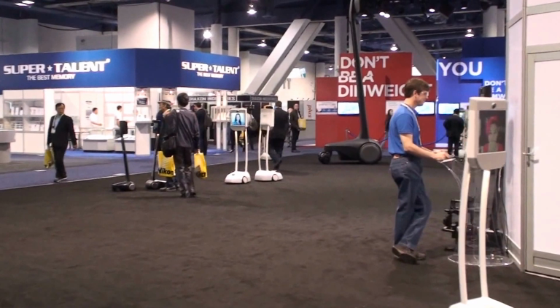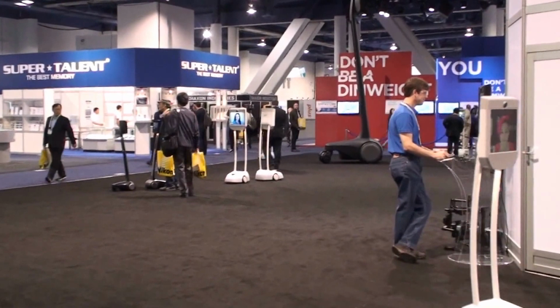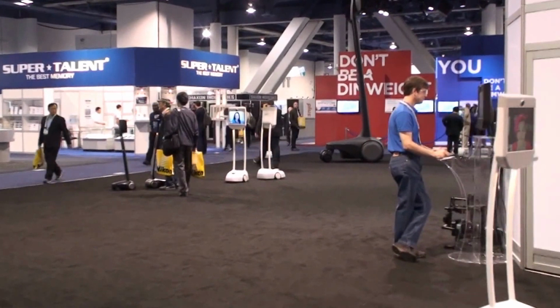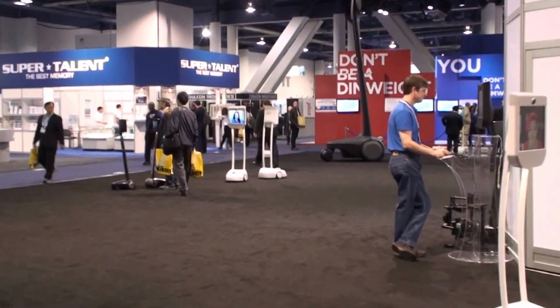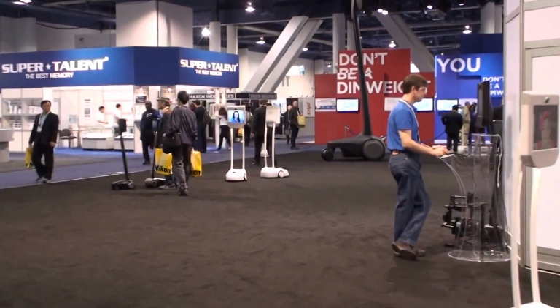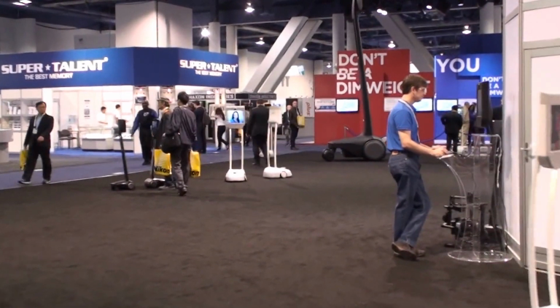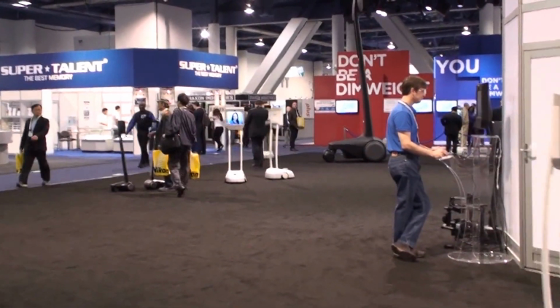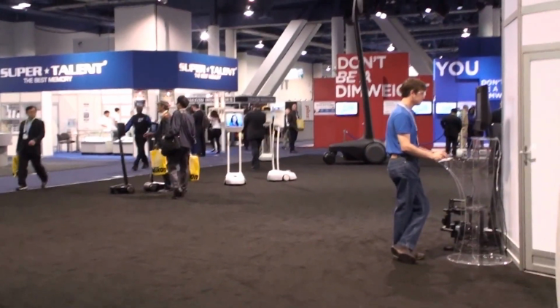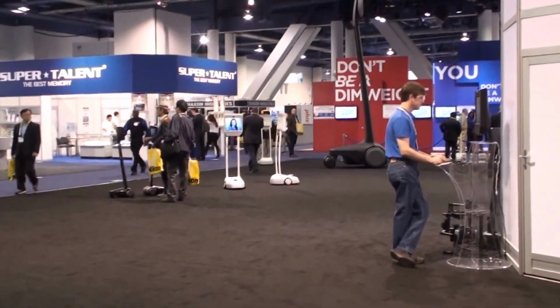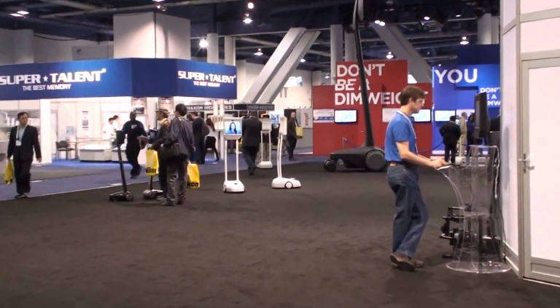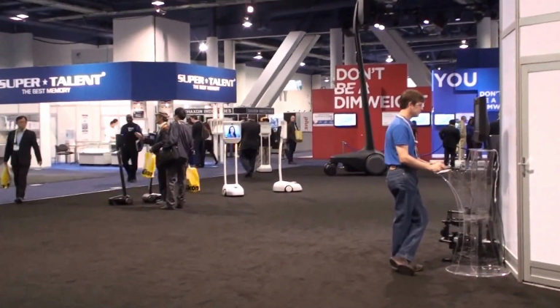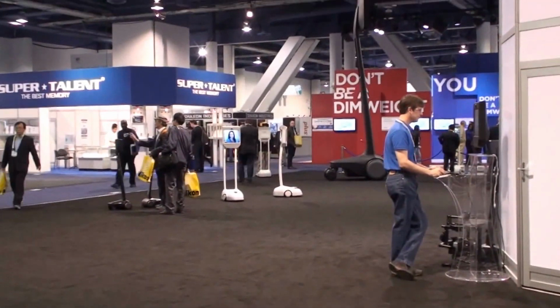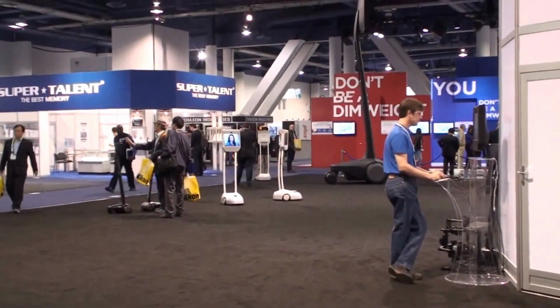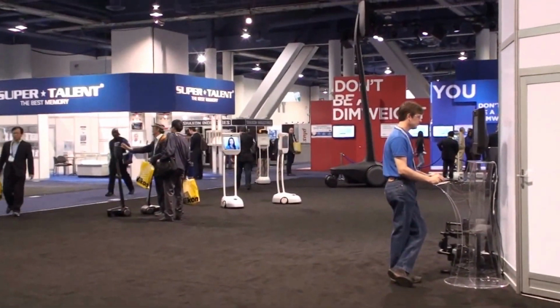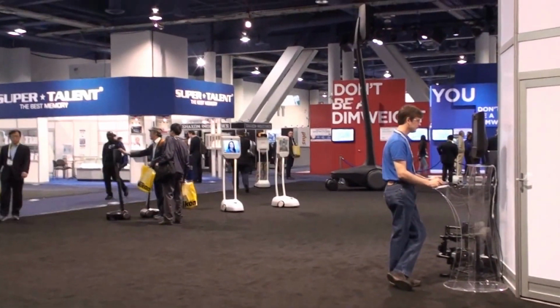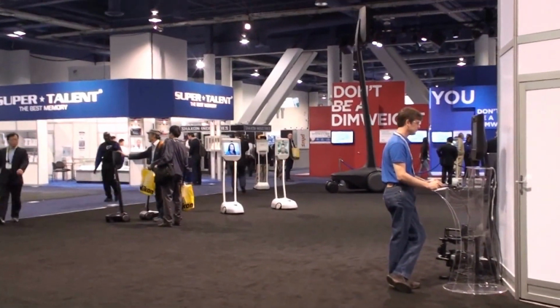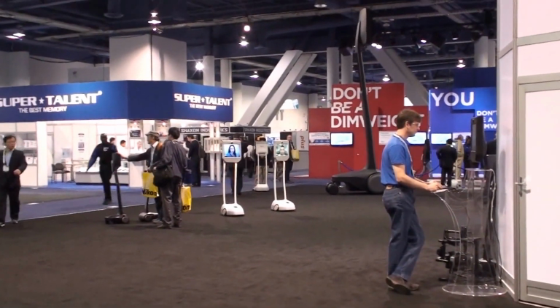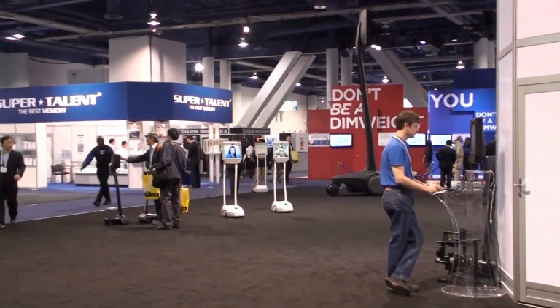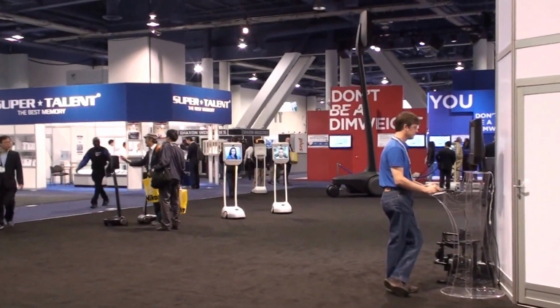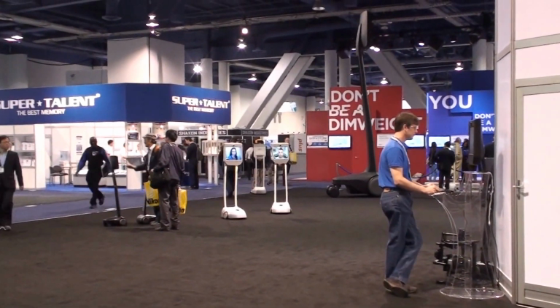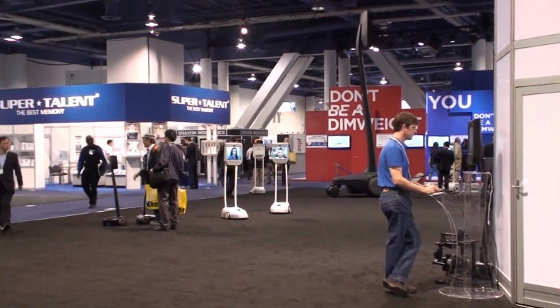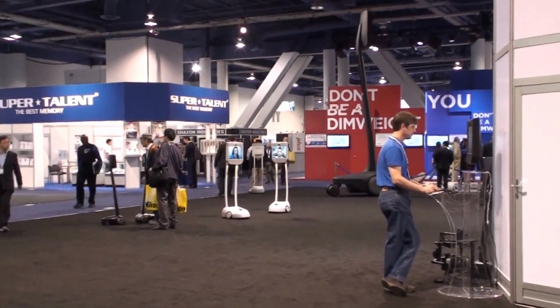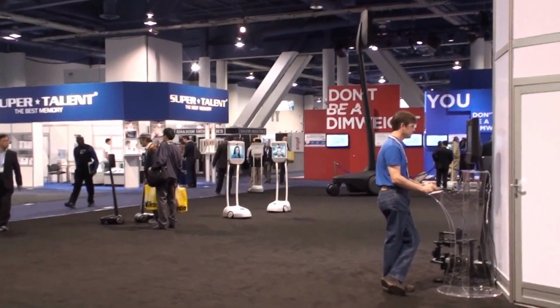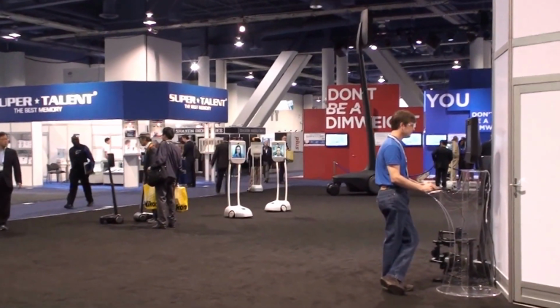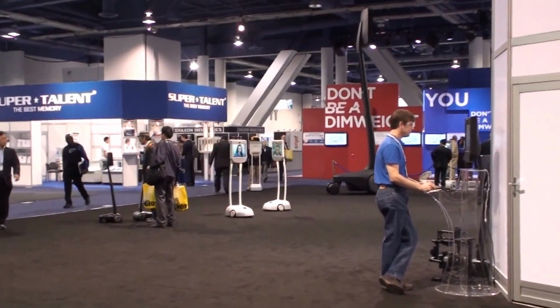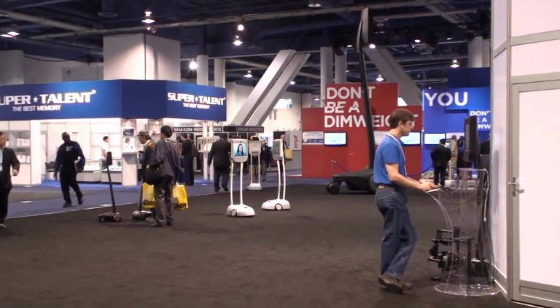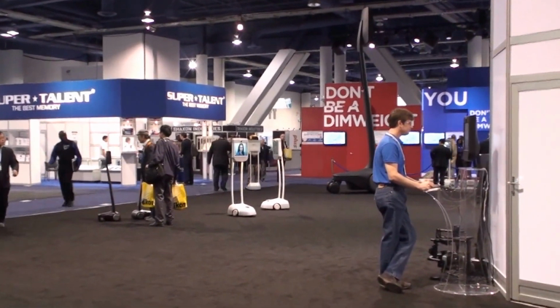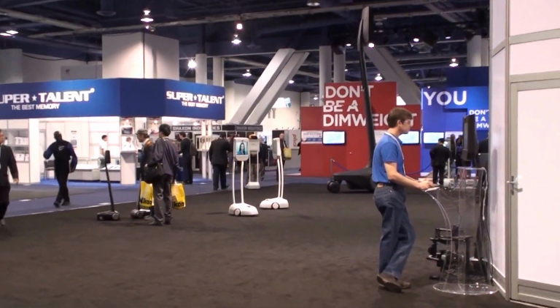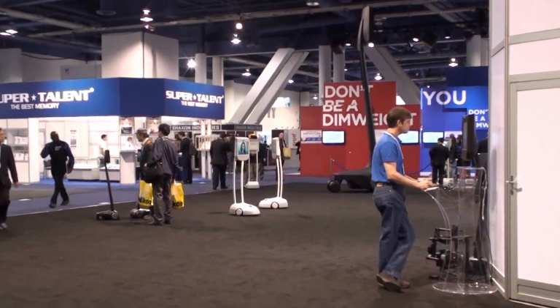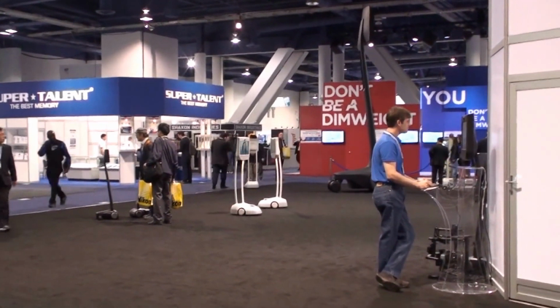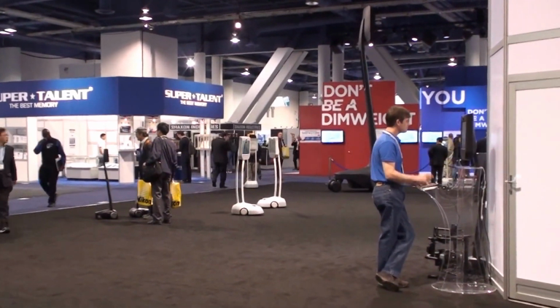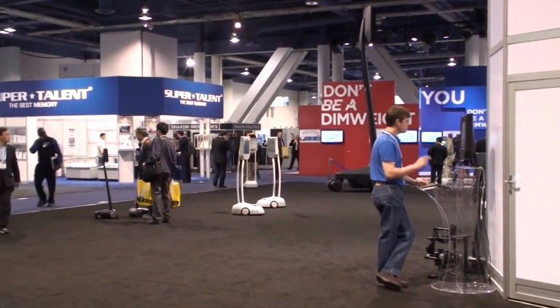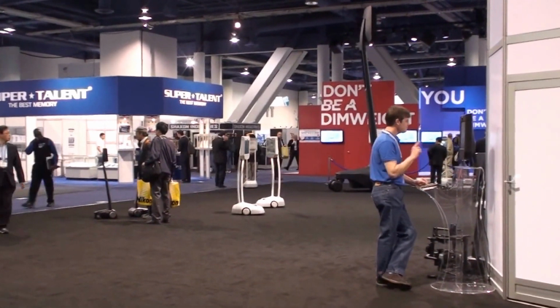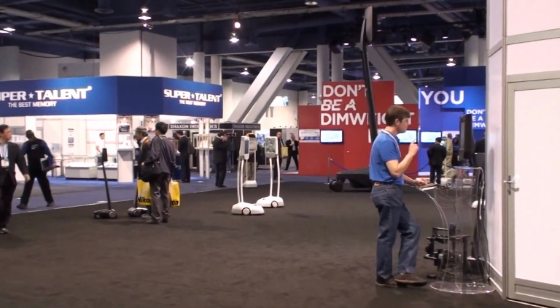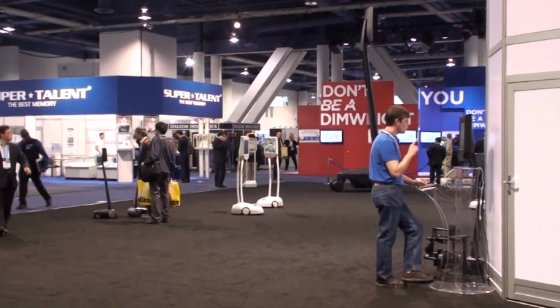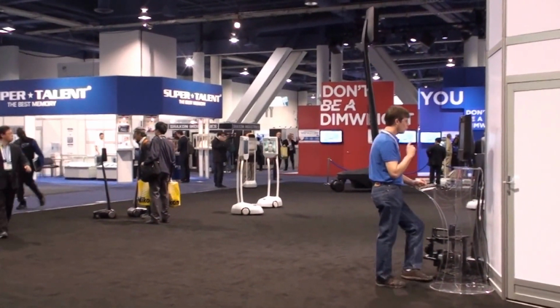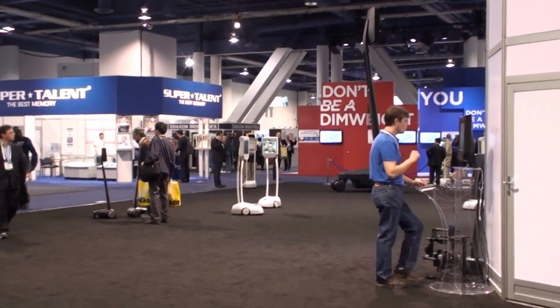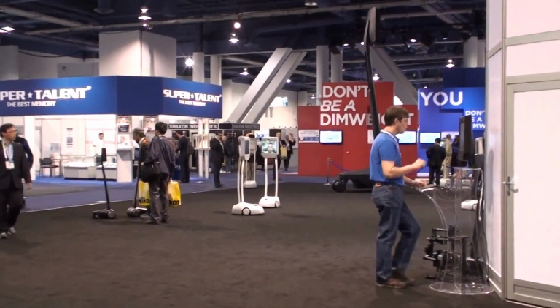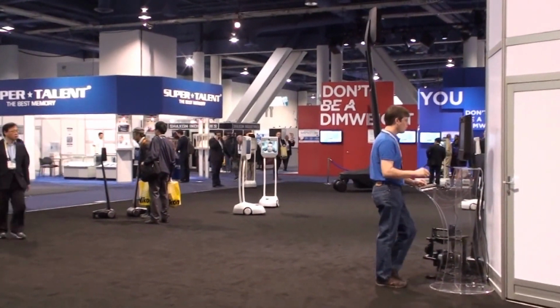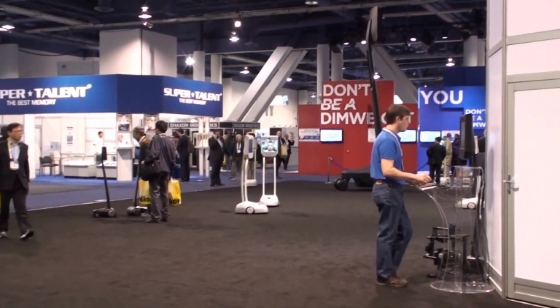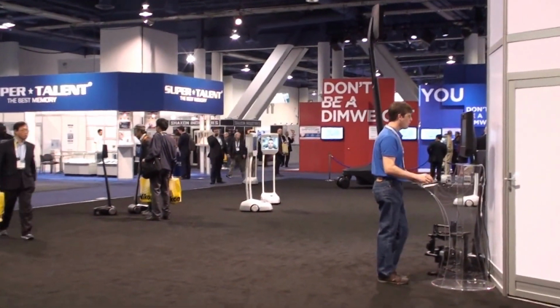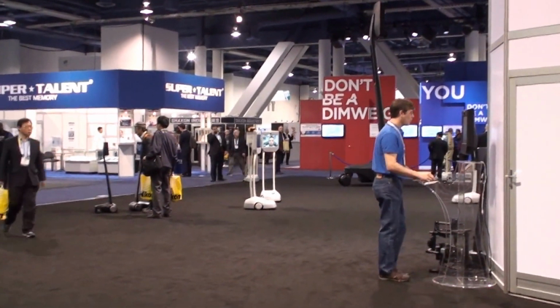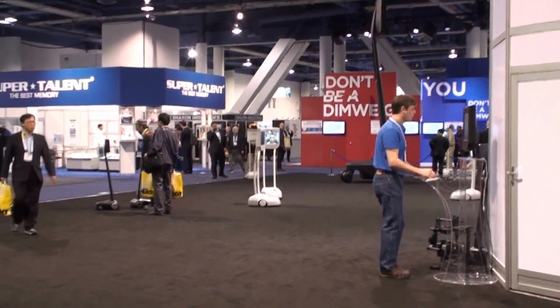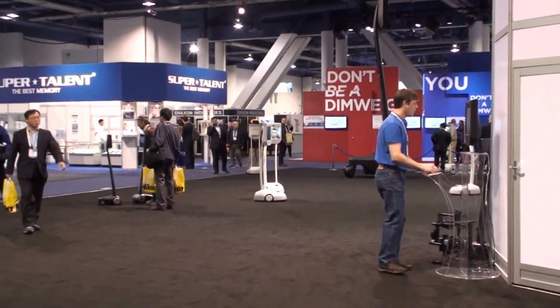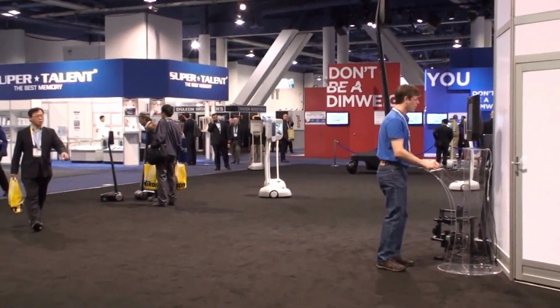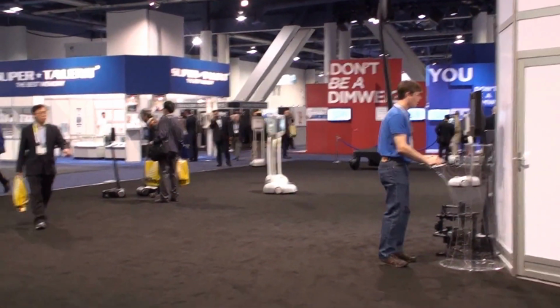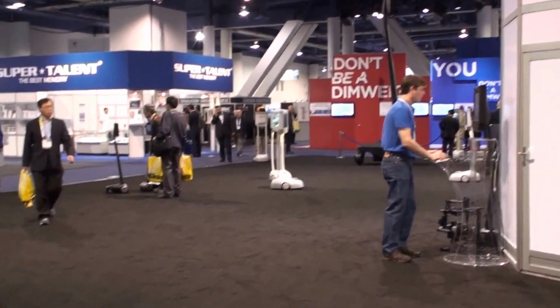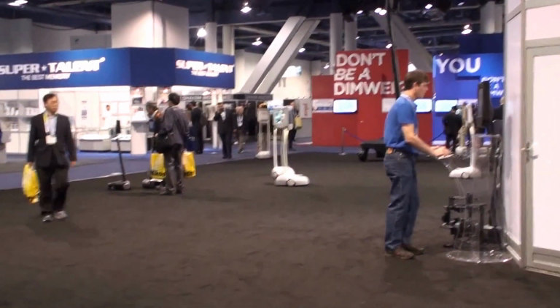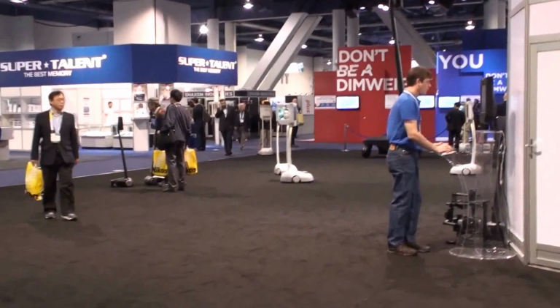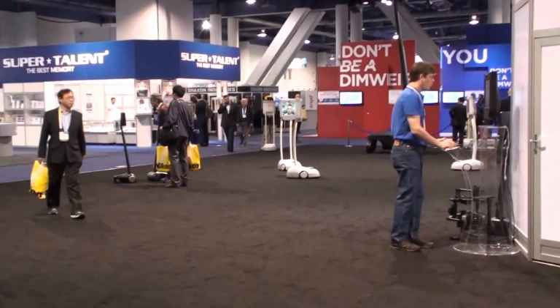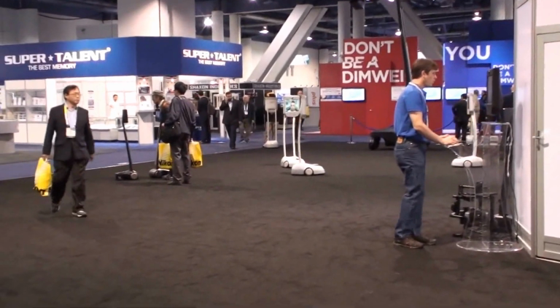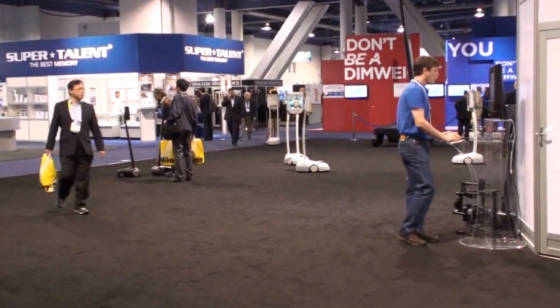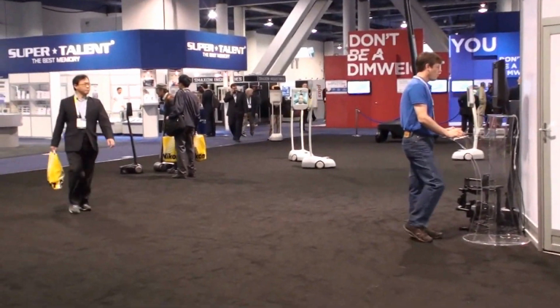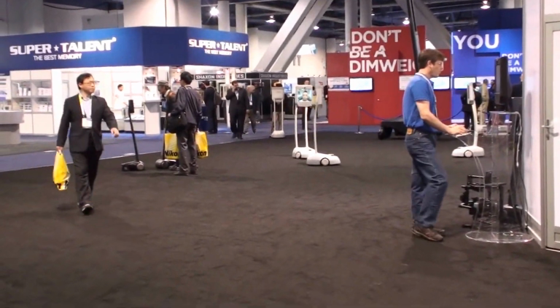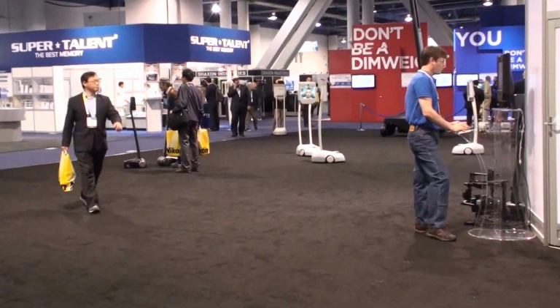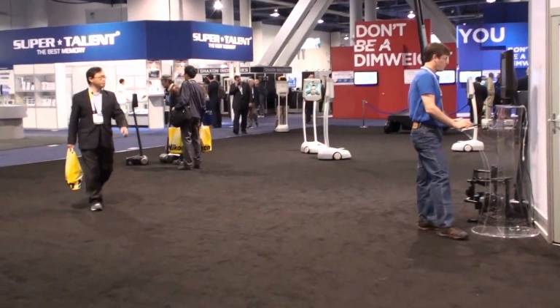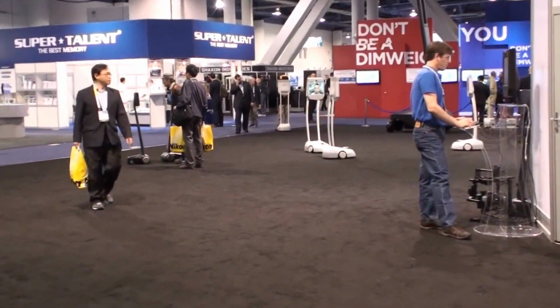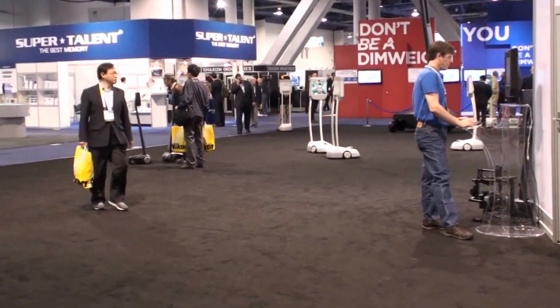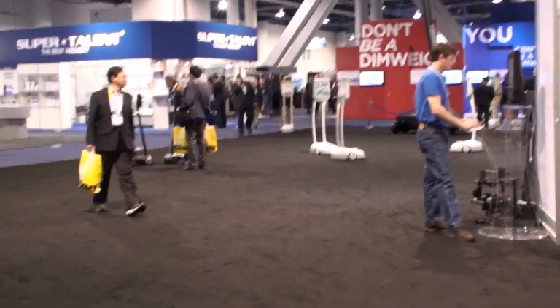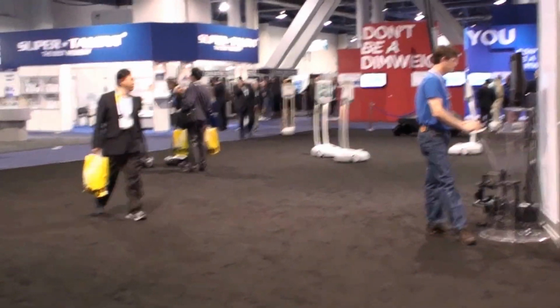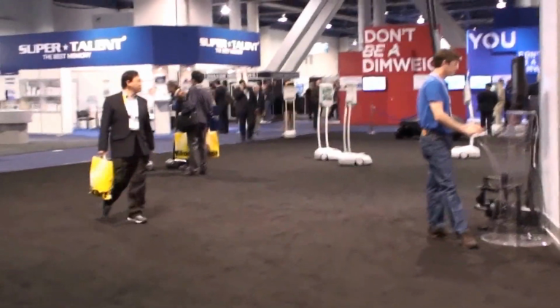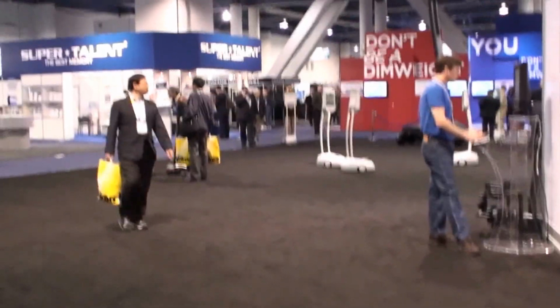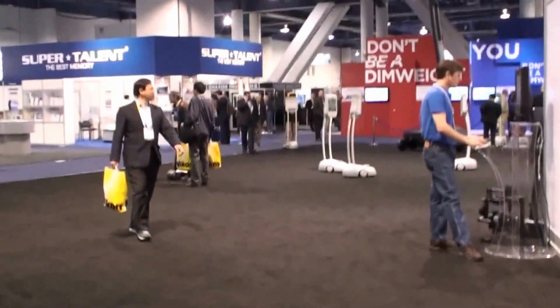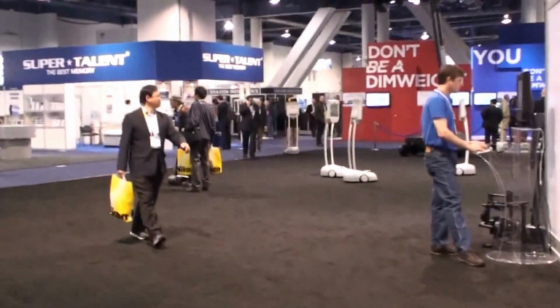But it's one of the neatest telepresence devices that I've seen. This is the Tech Phantom signing off.